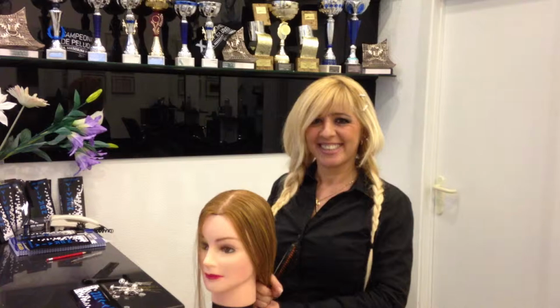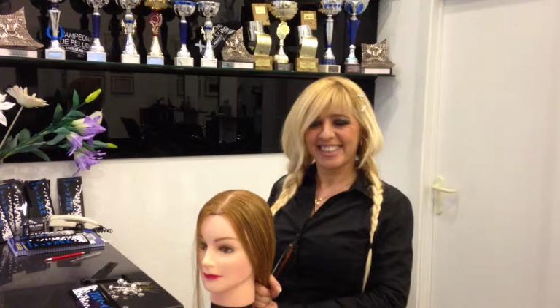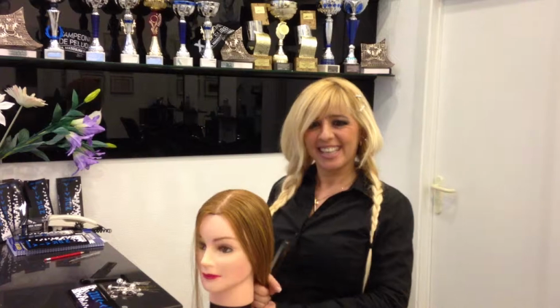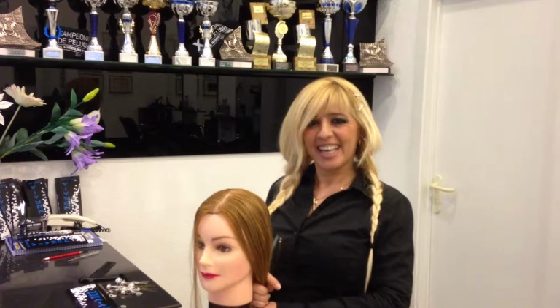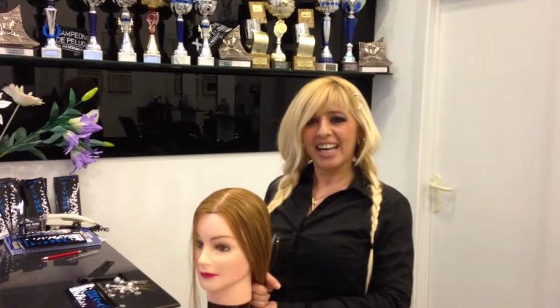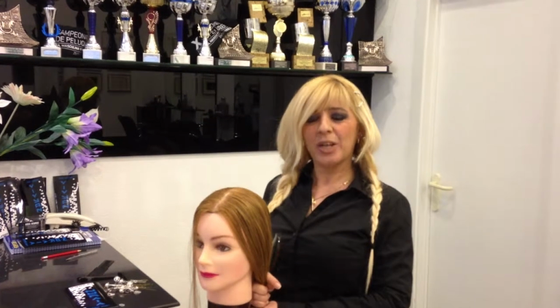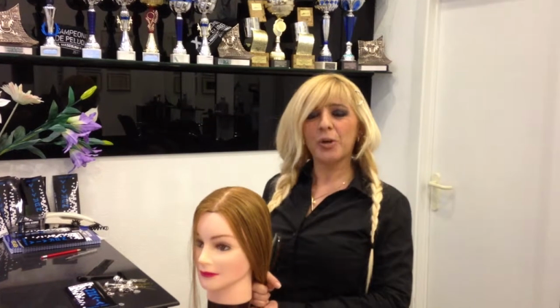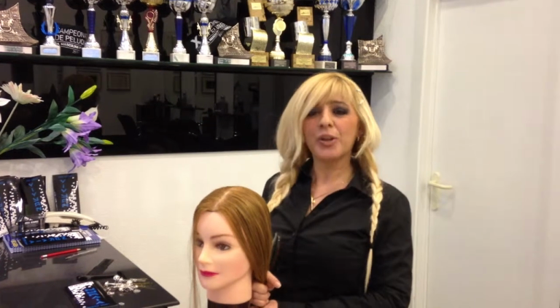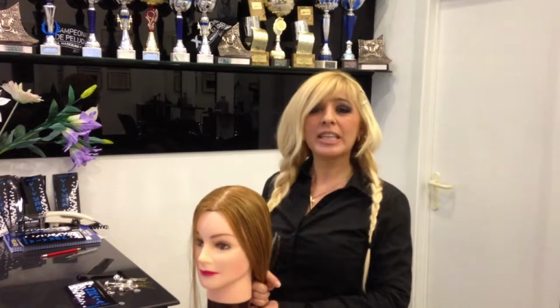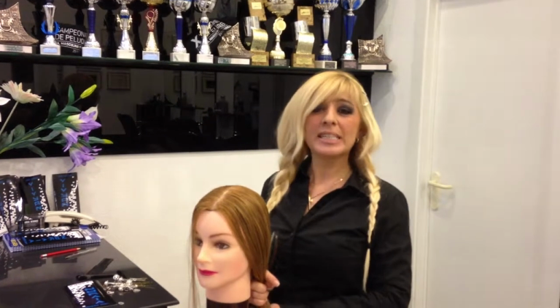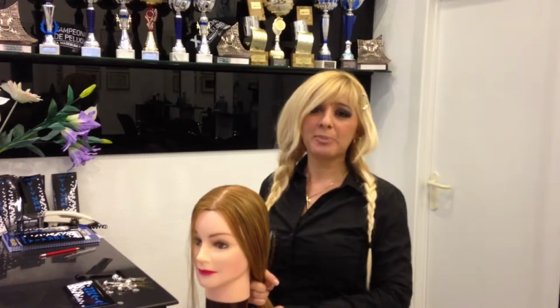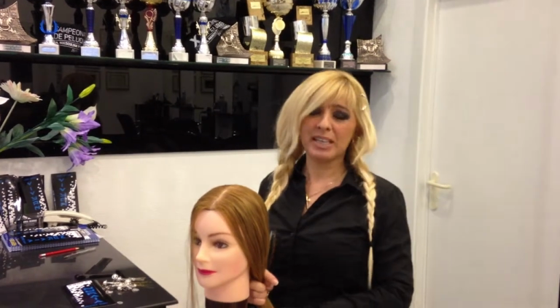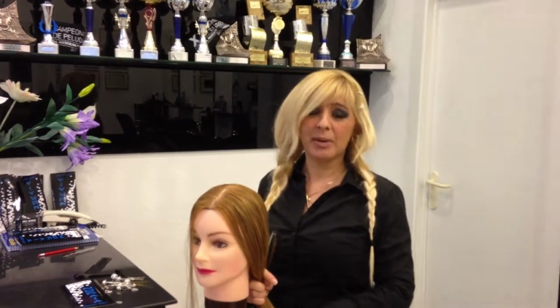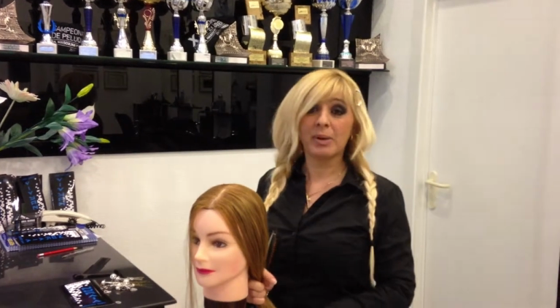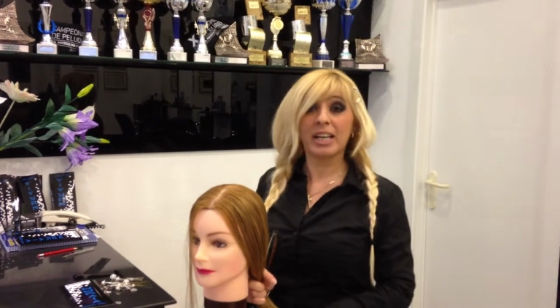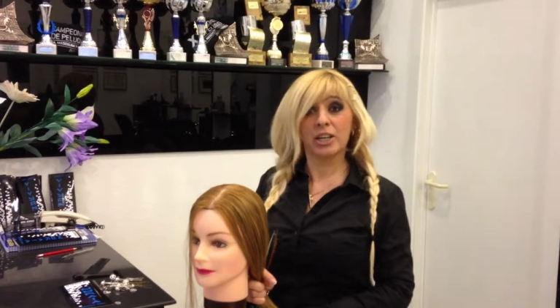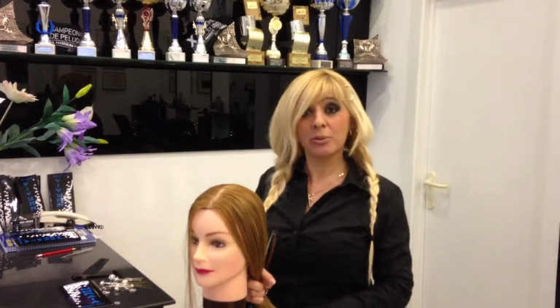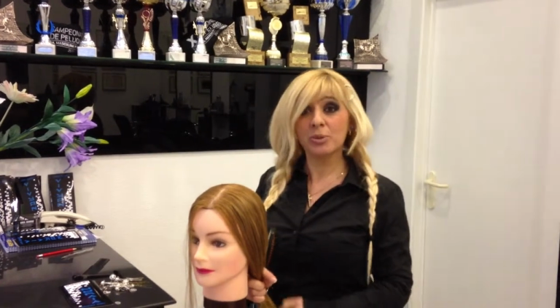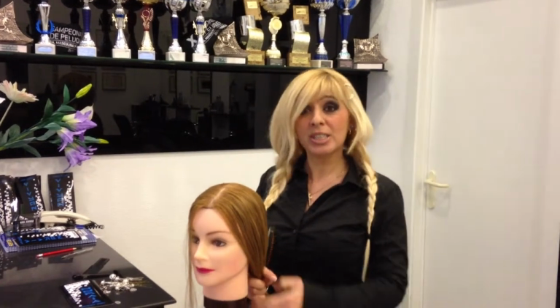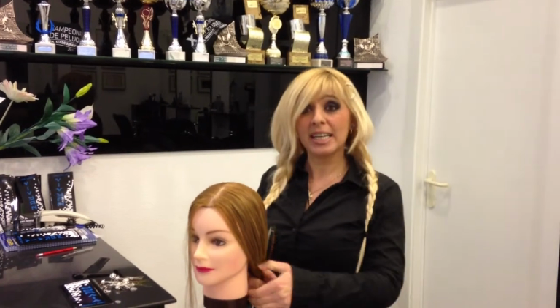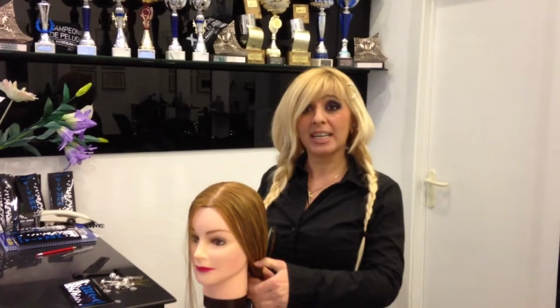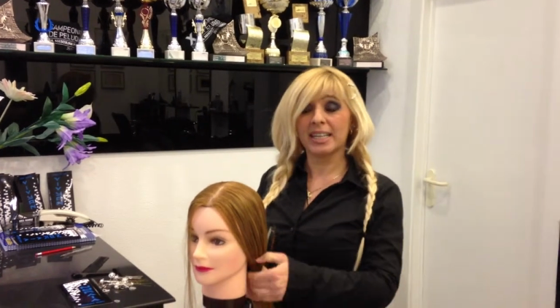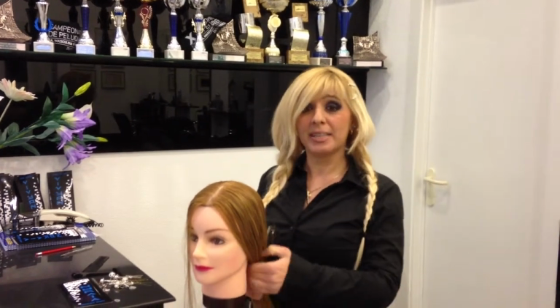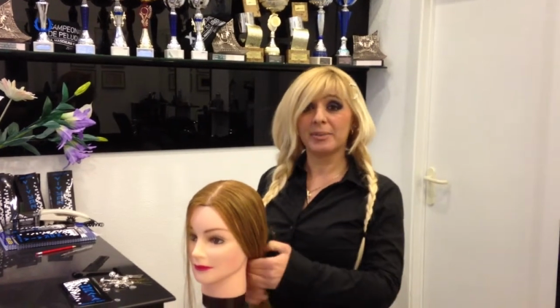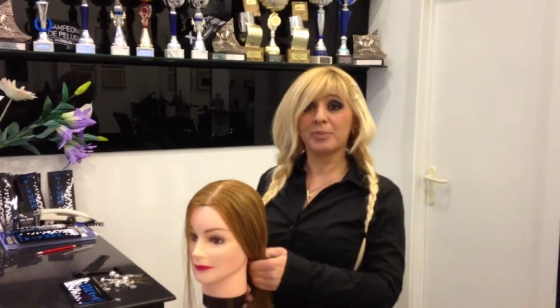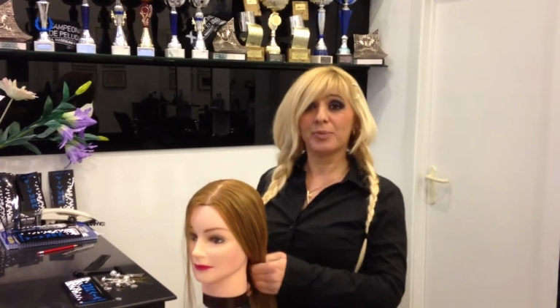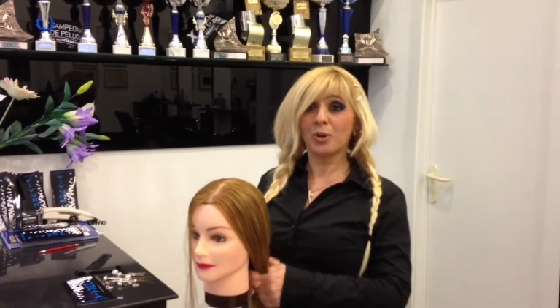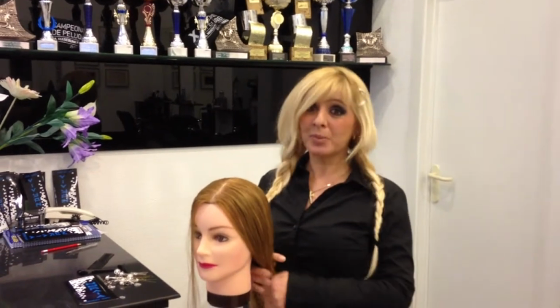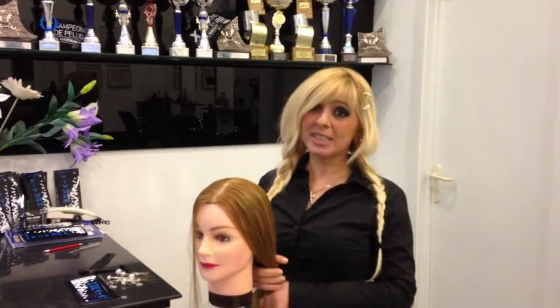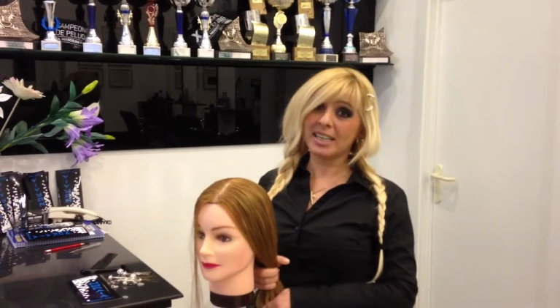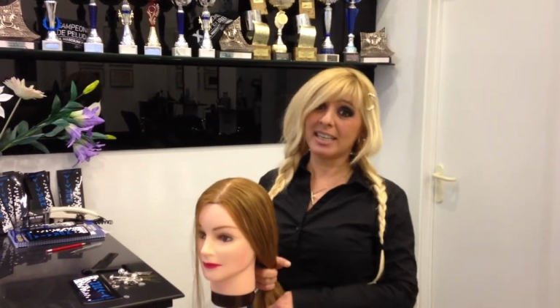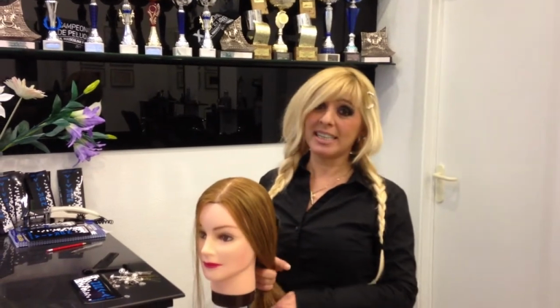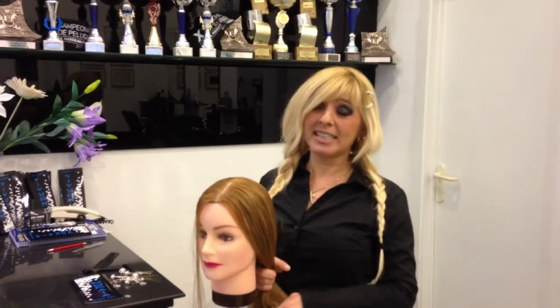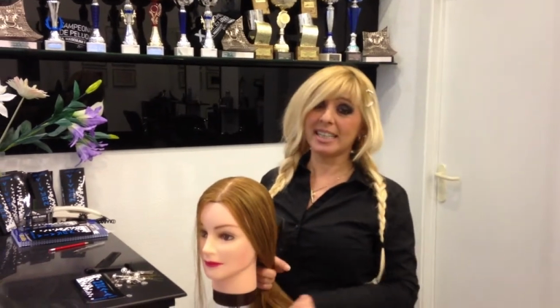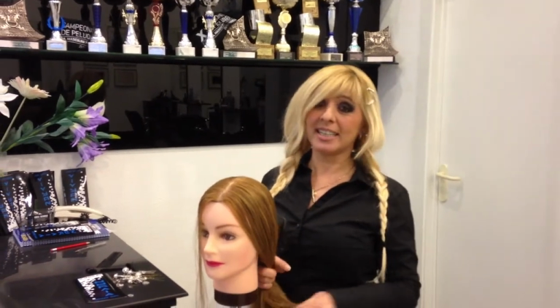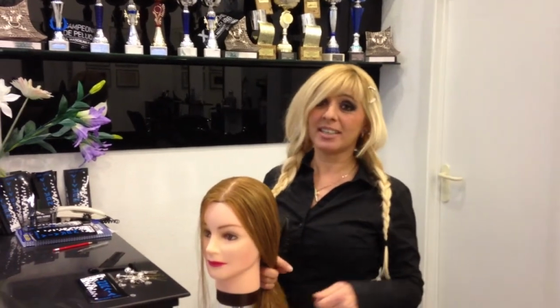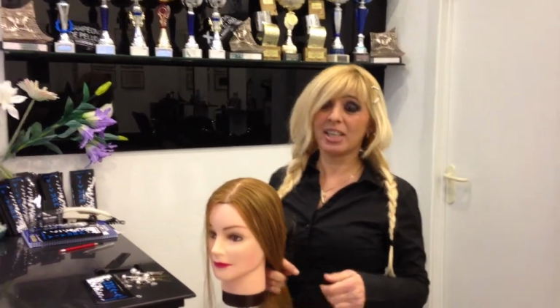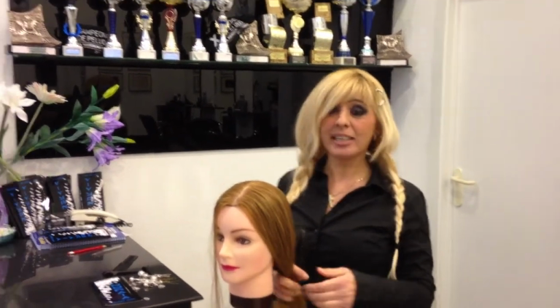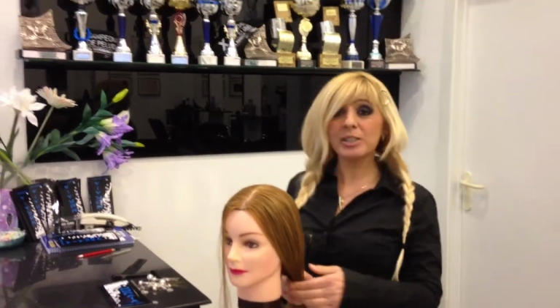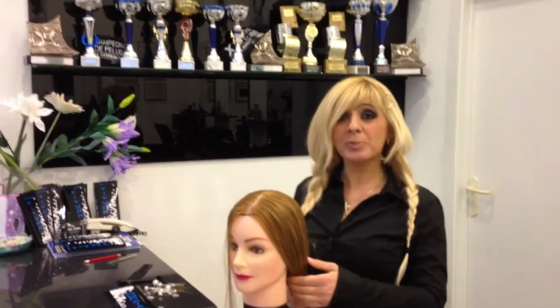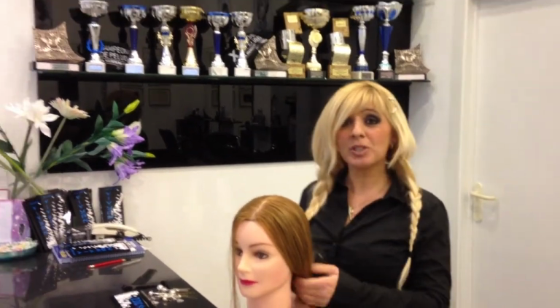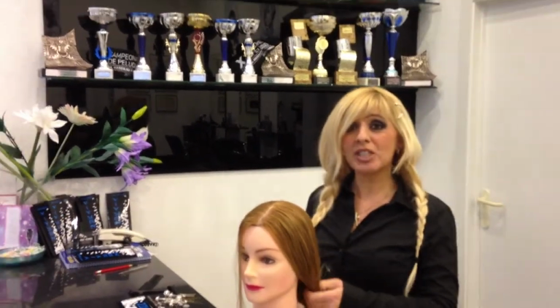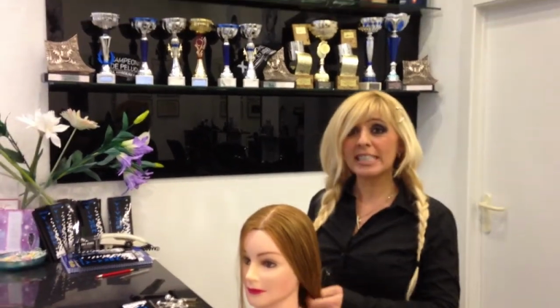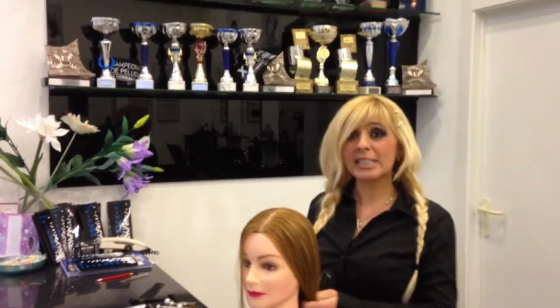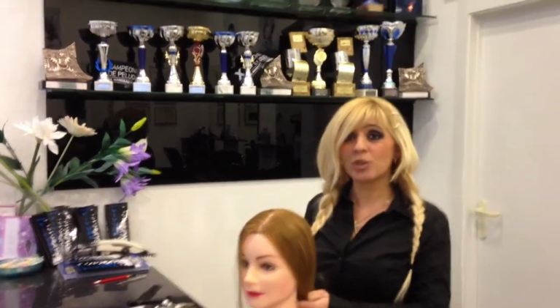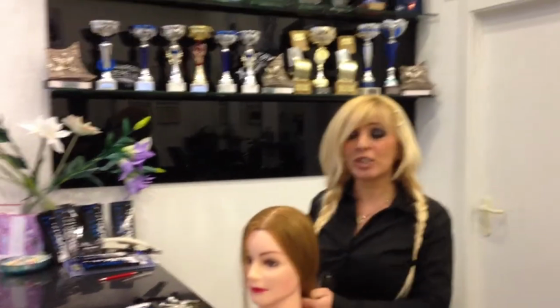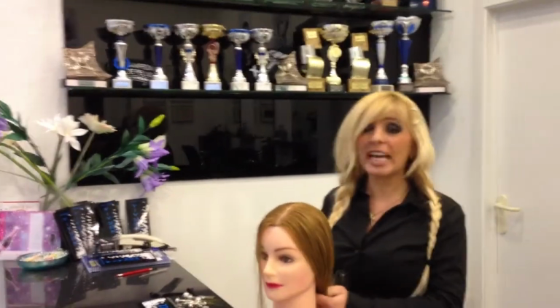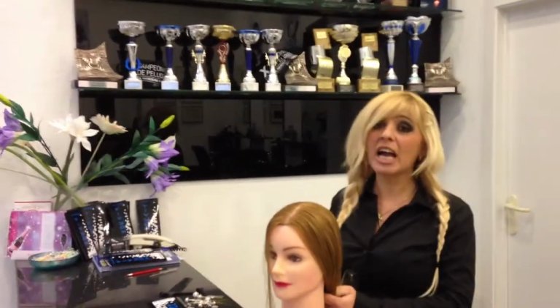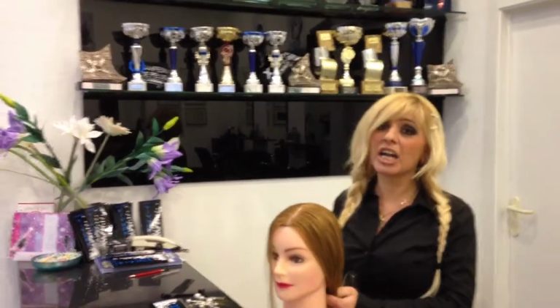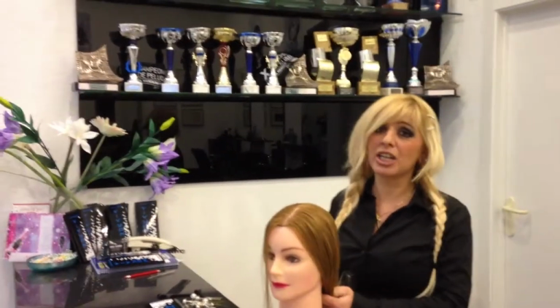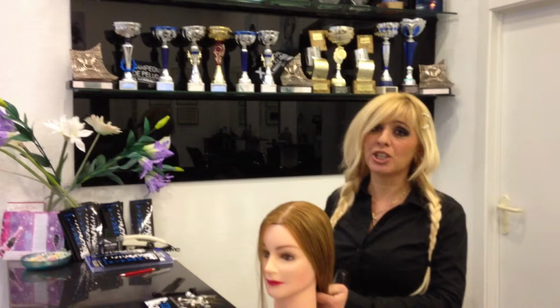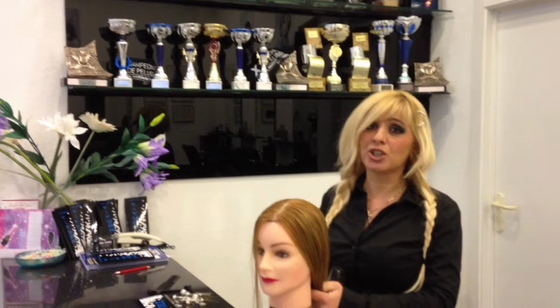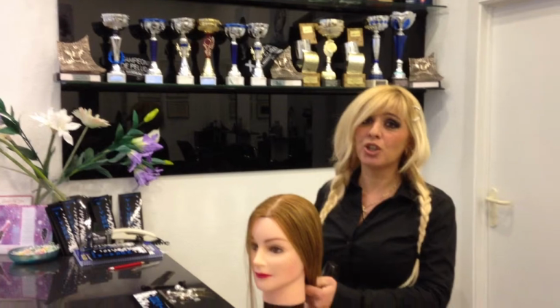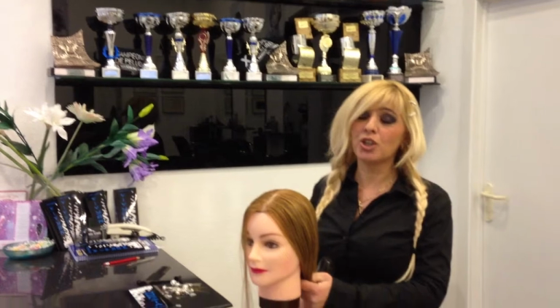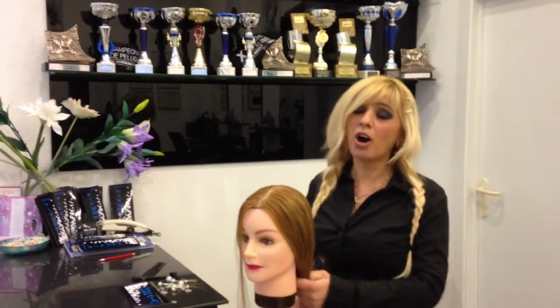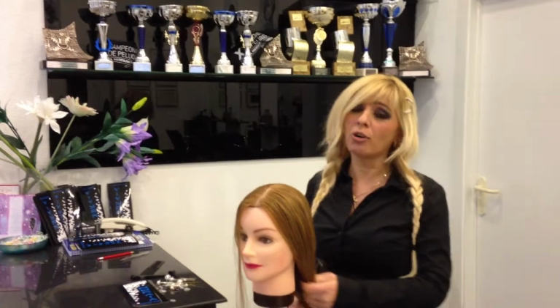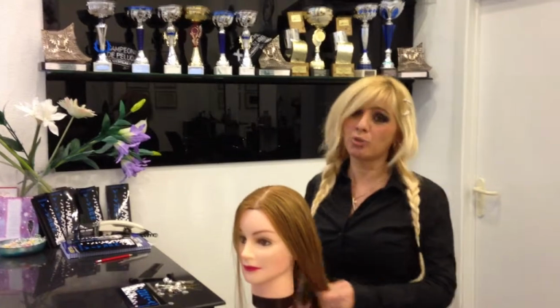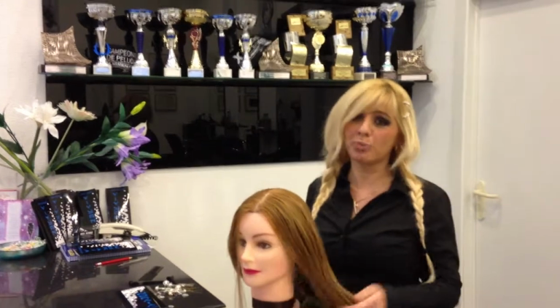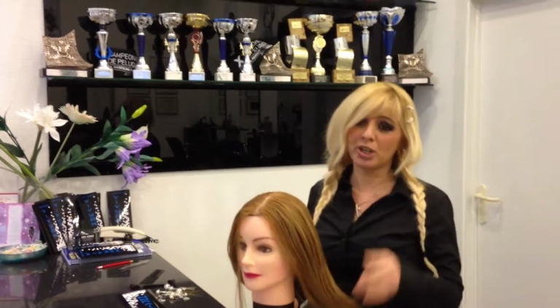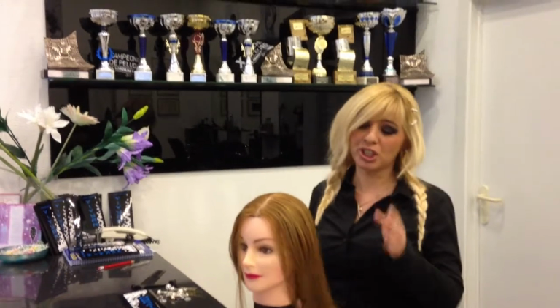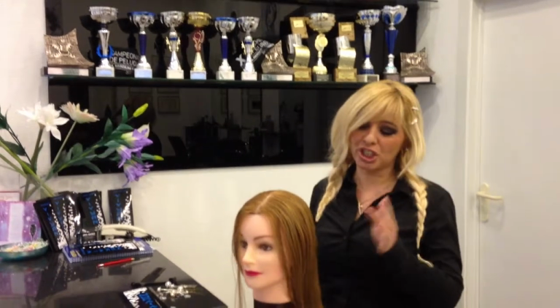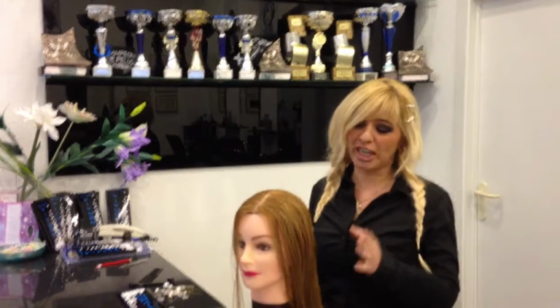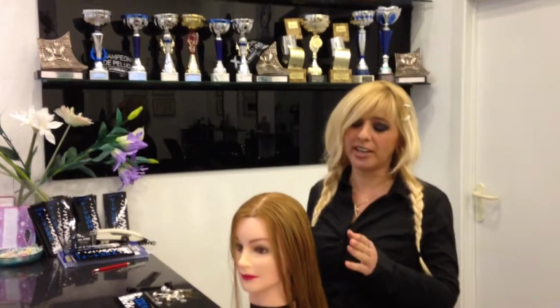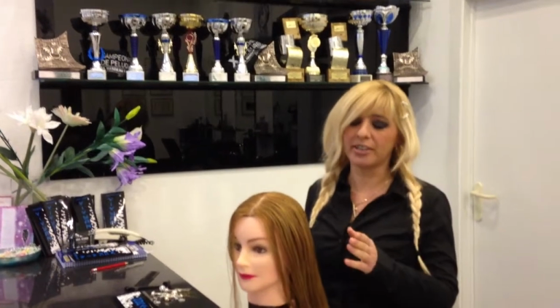Hello, this is Niamal Hermes. I am a top stylist and color specialist. Today I am going to show you how to brush hair.